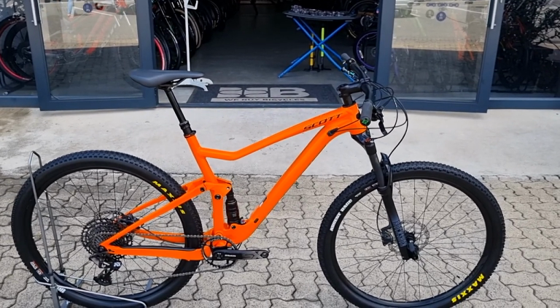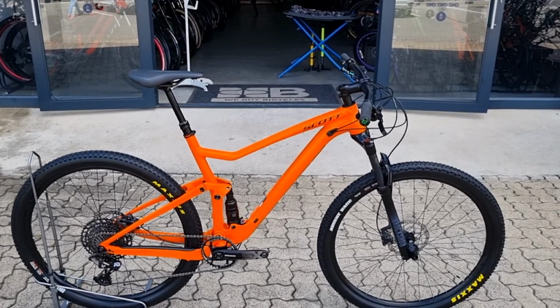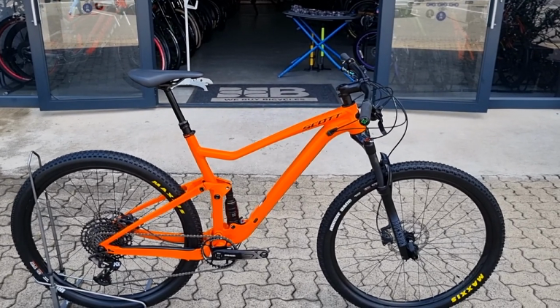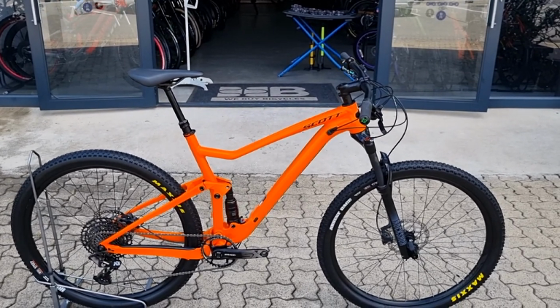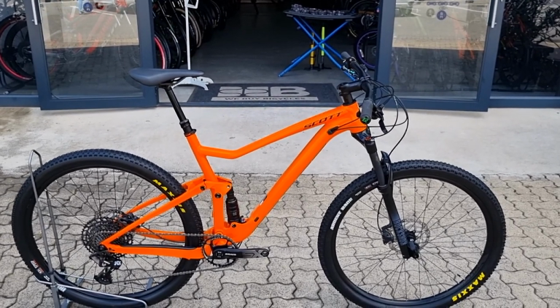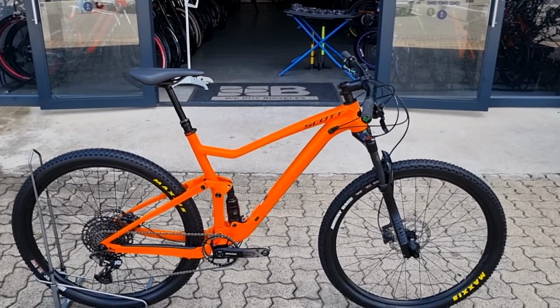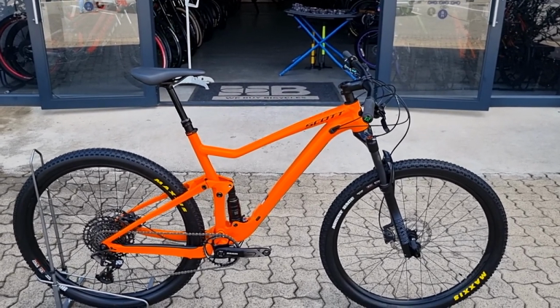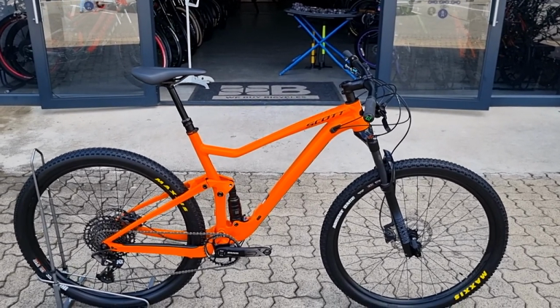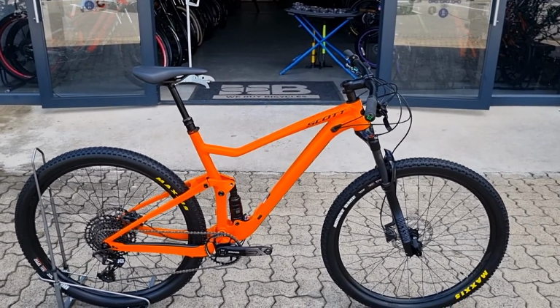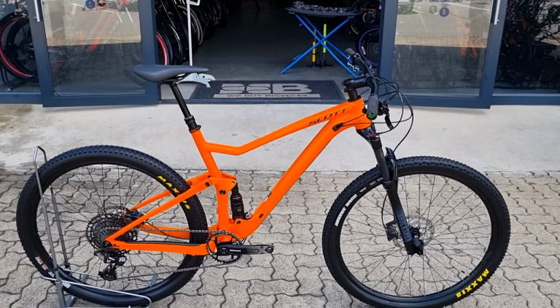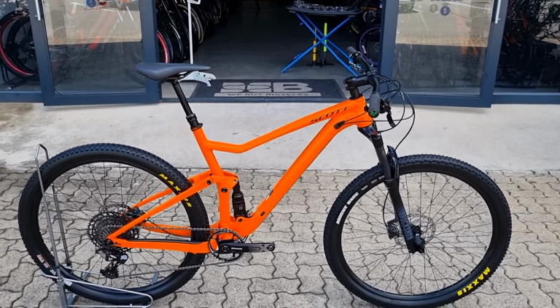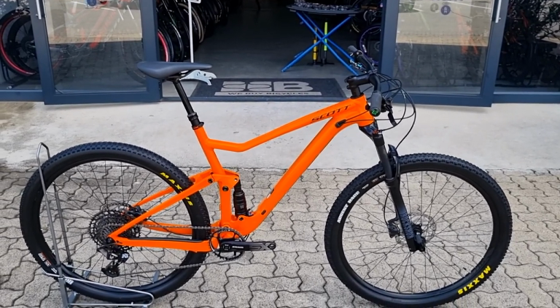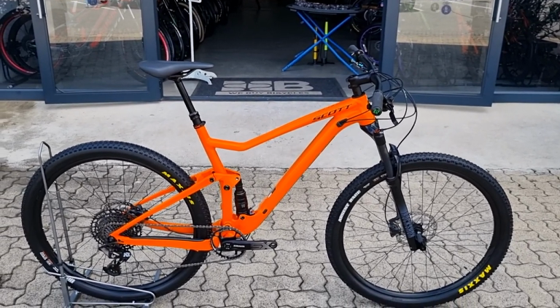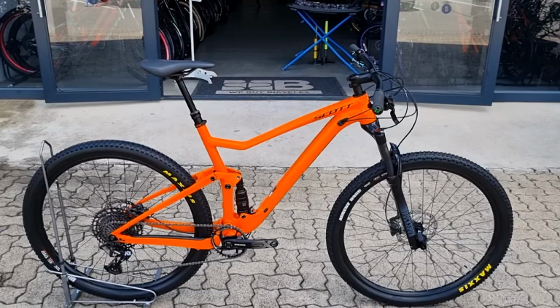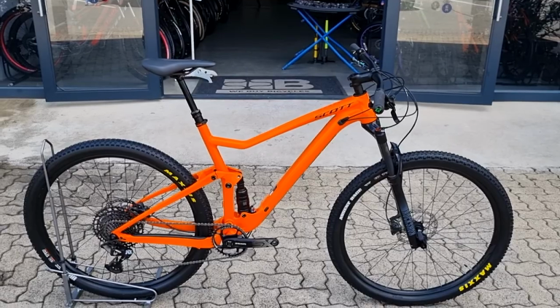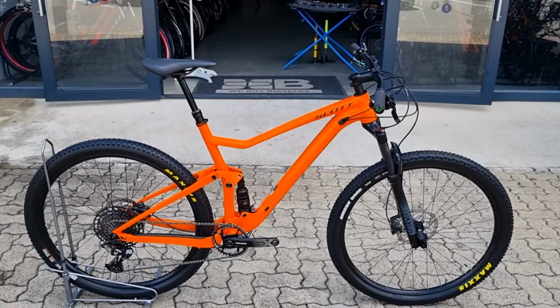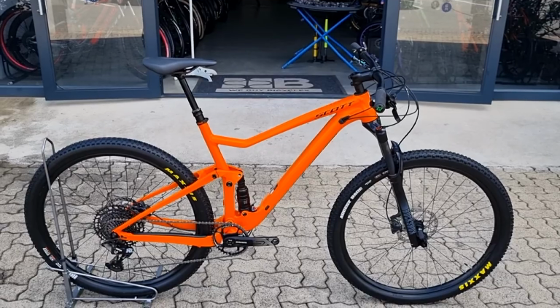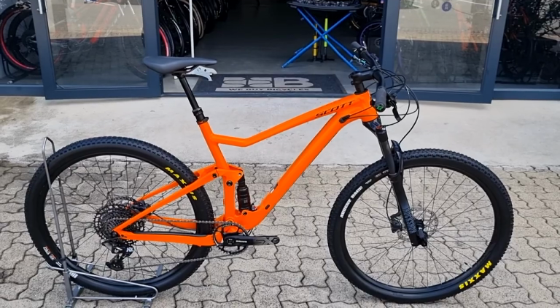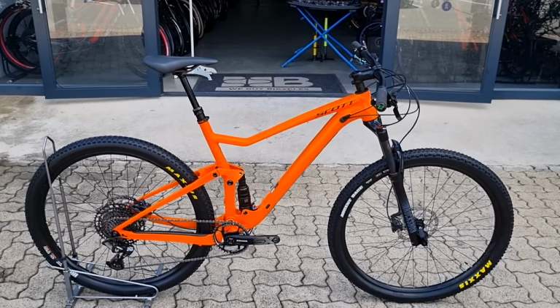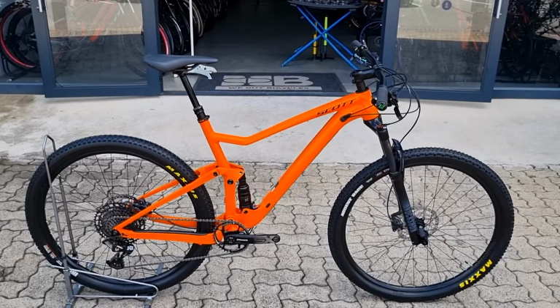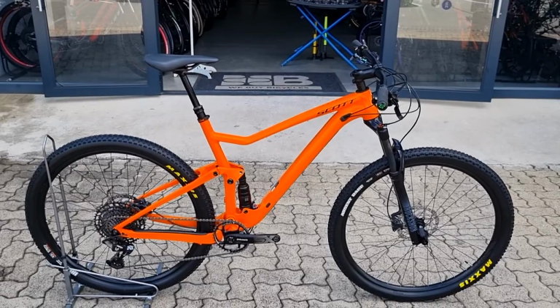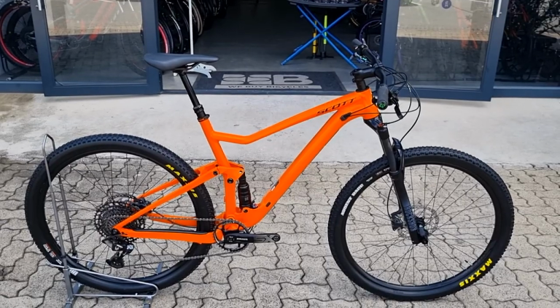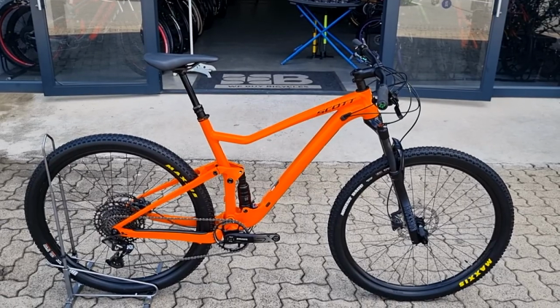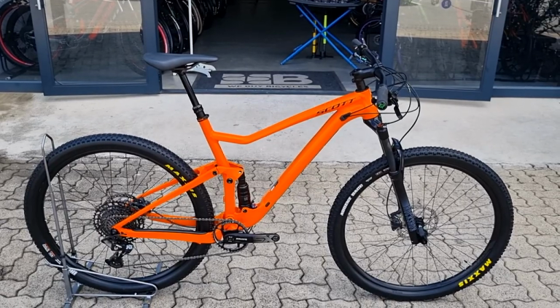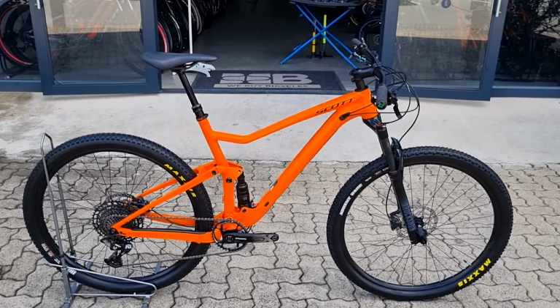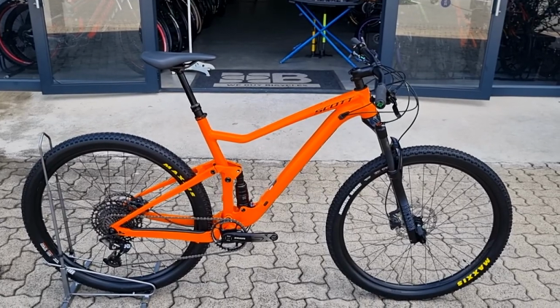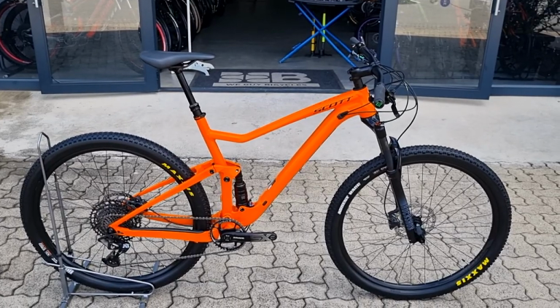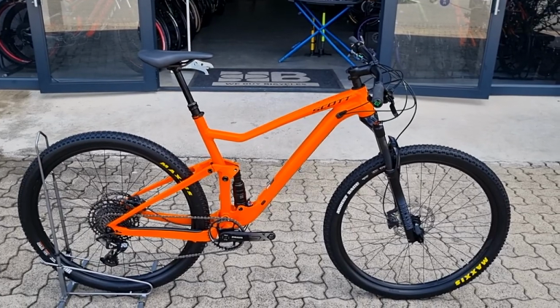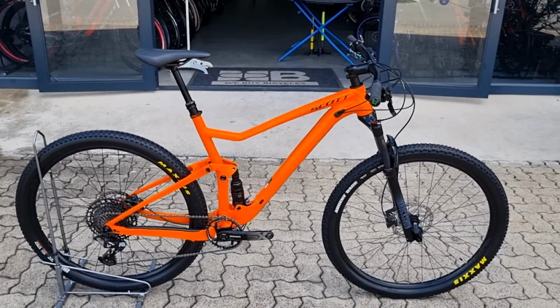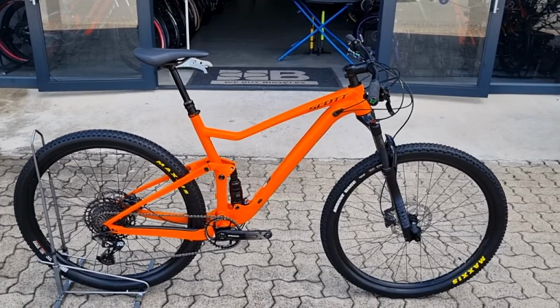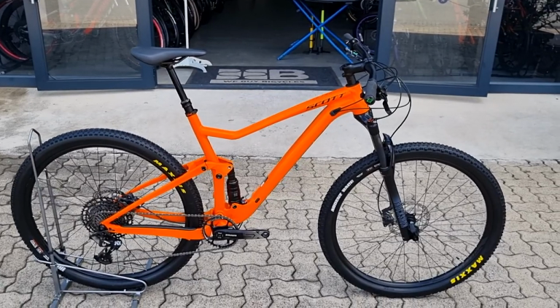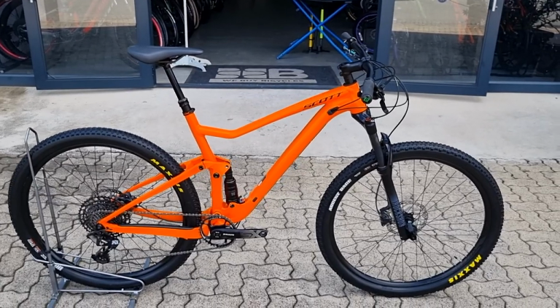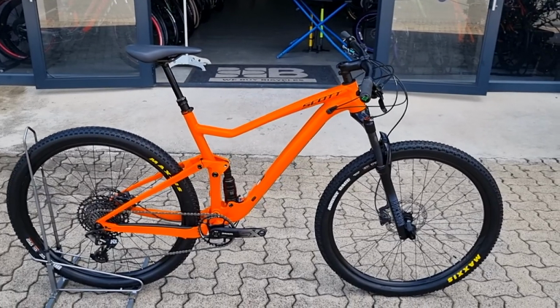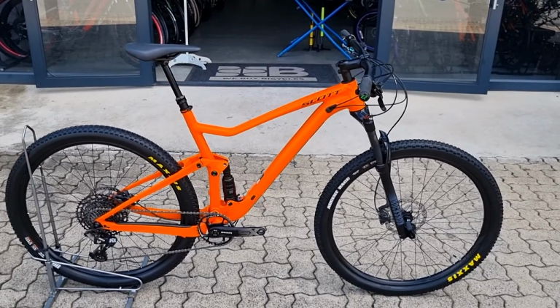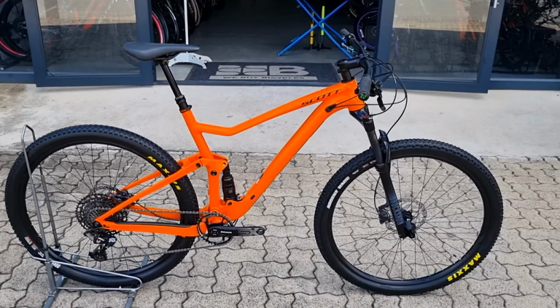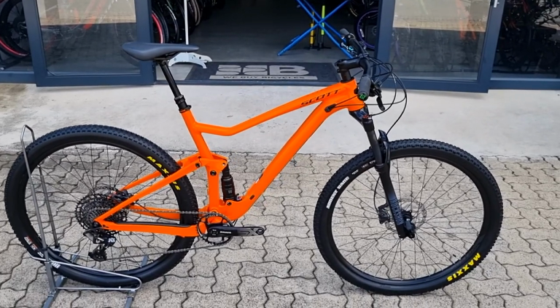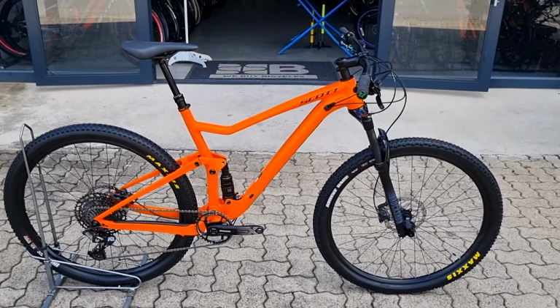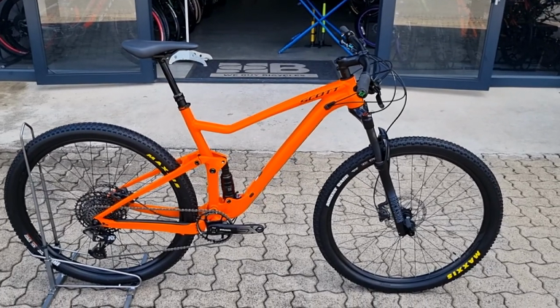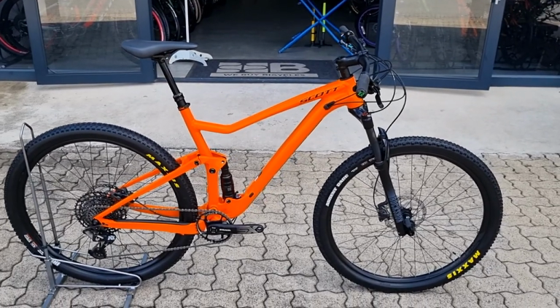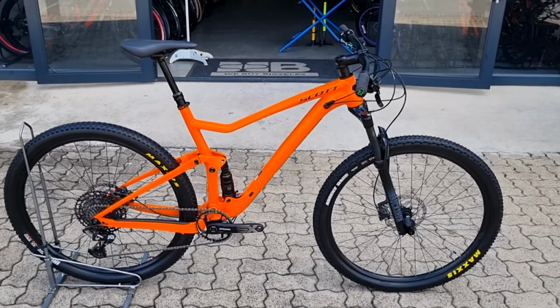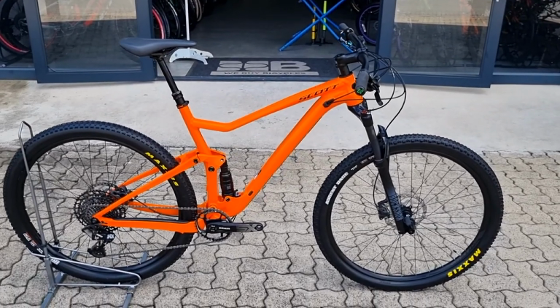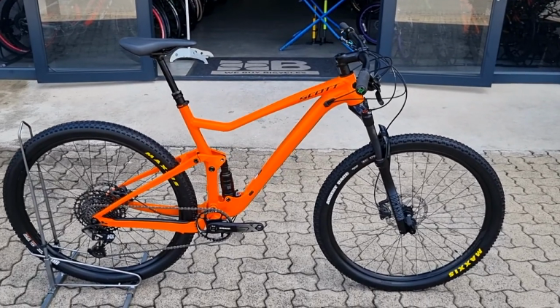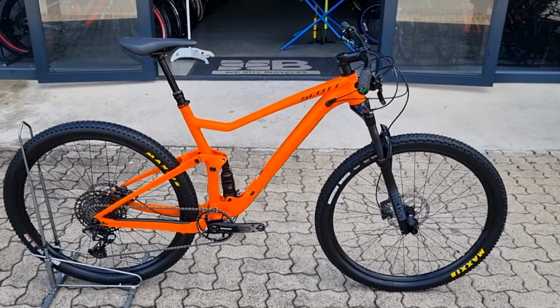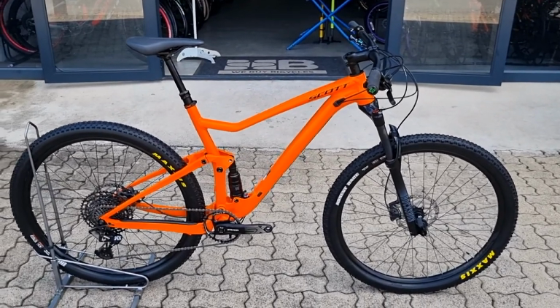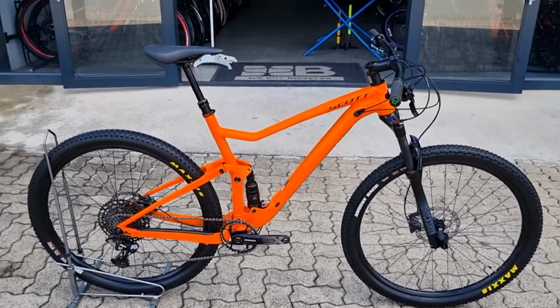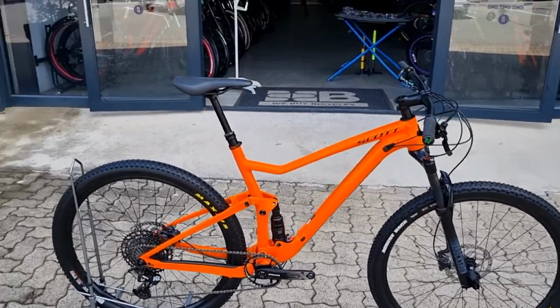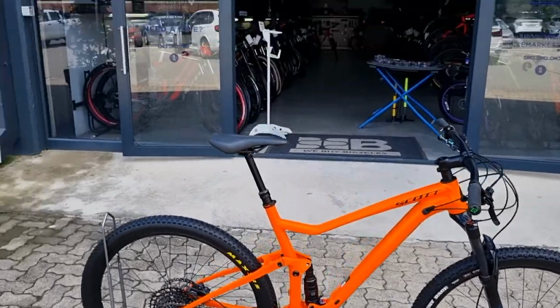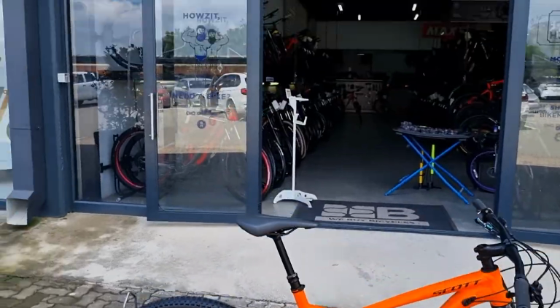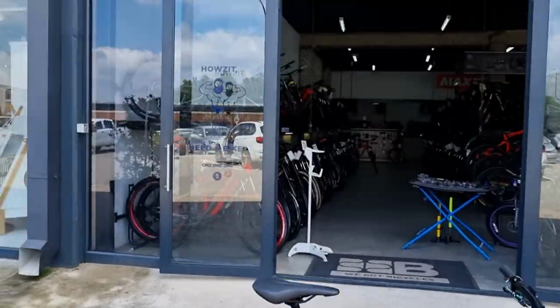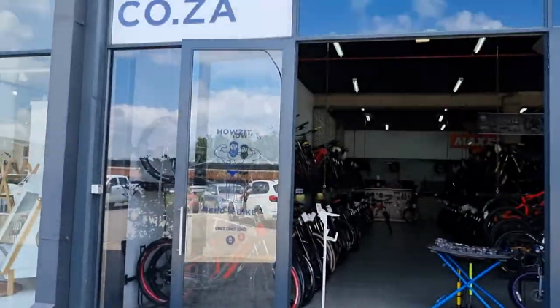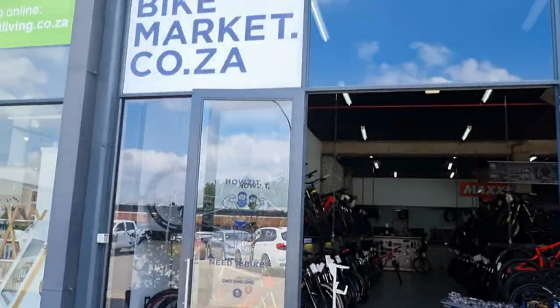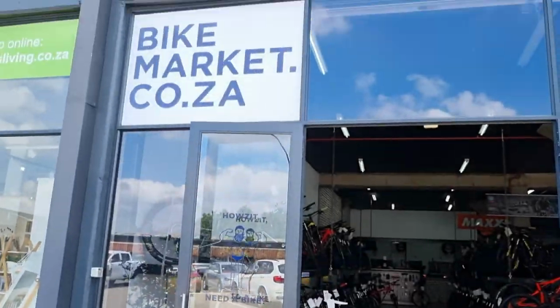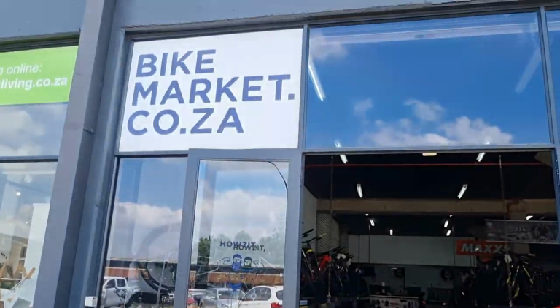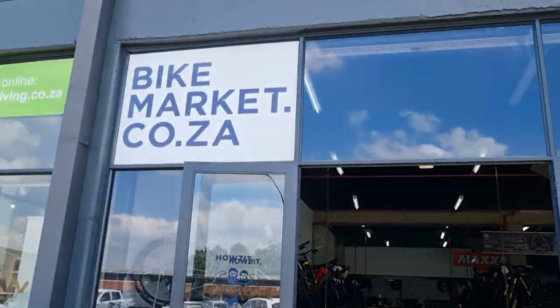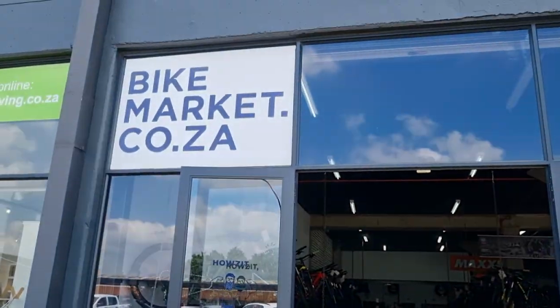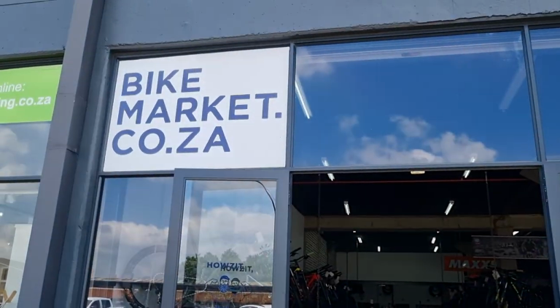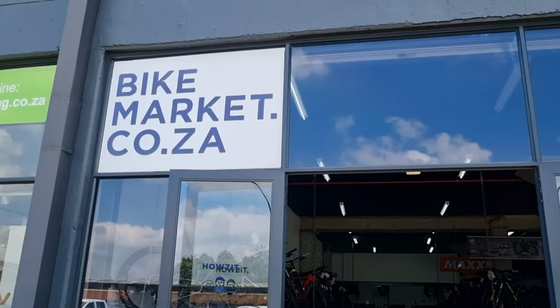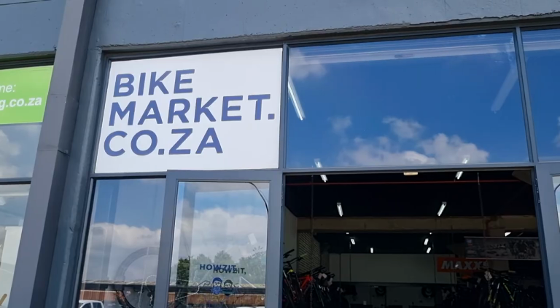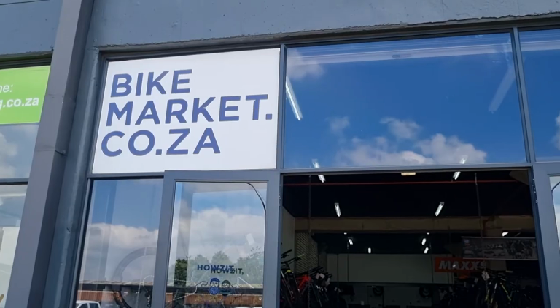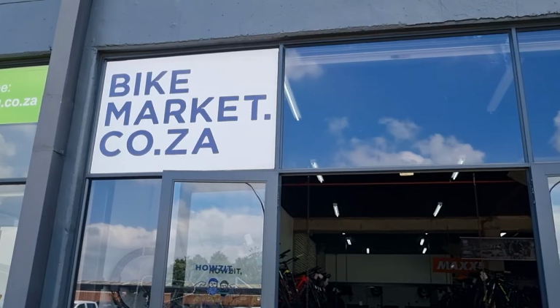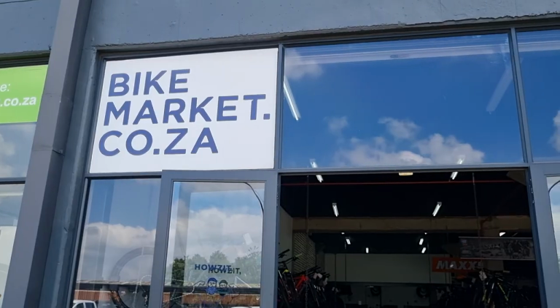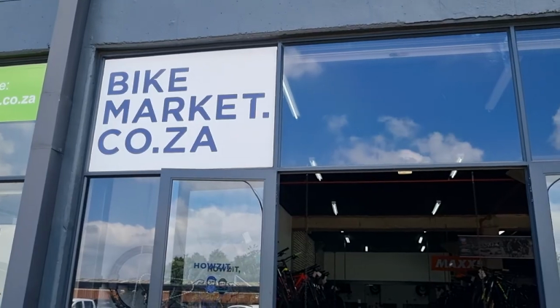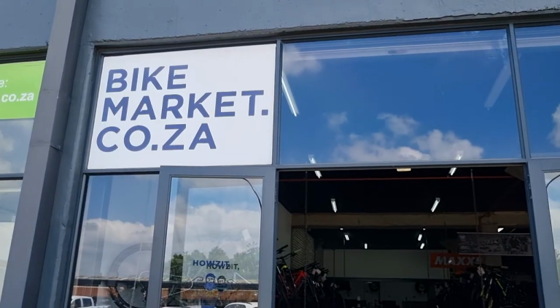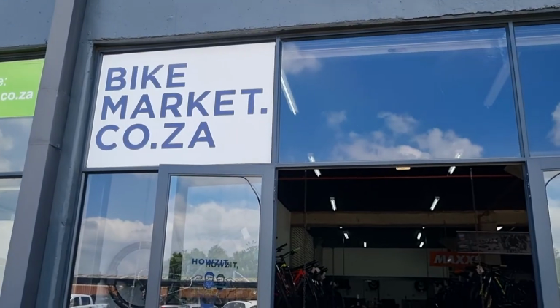If you'd like more information on this bike or more bikes like this, please have a look at our website, bikemarket.co.za.